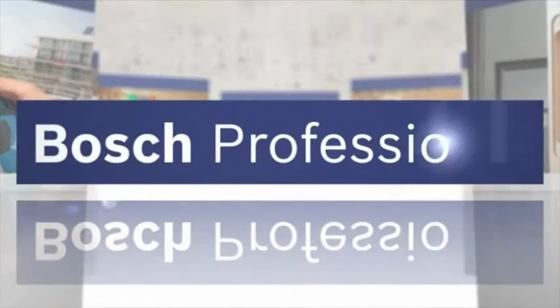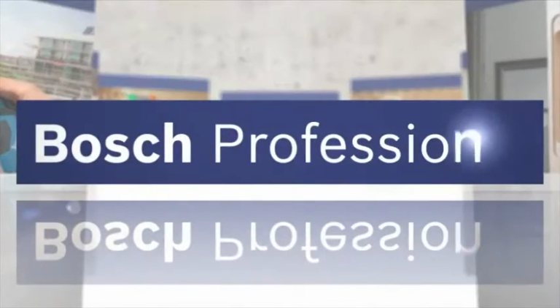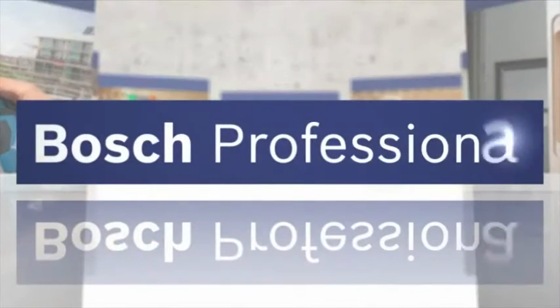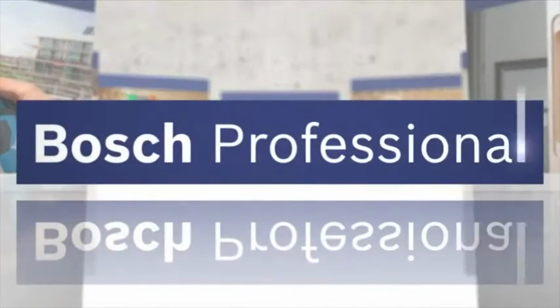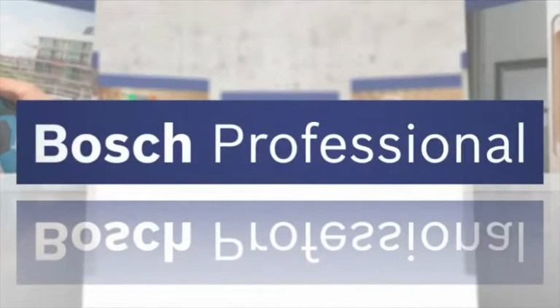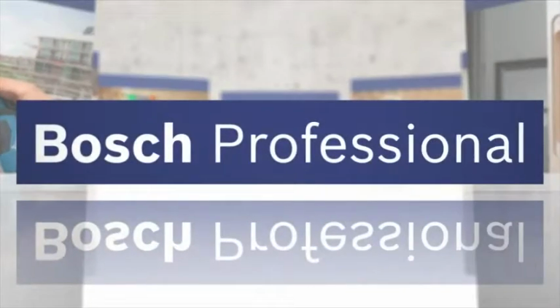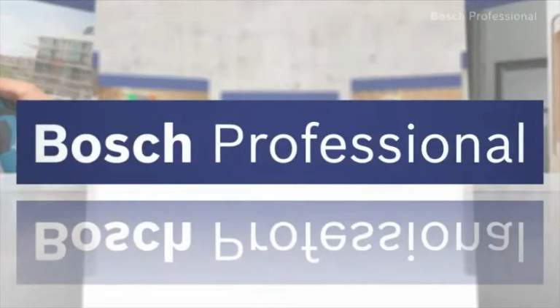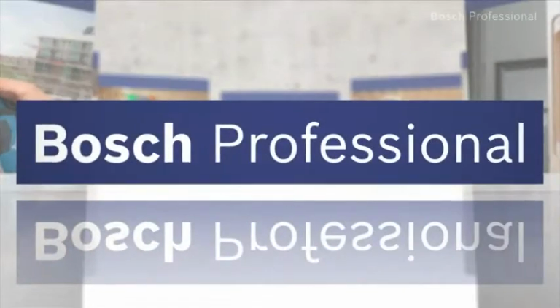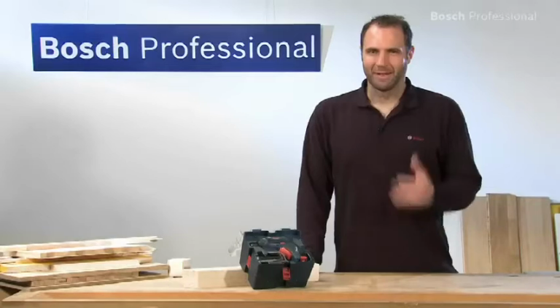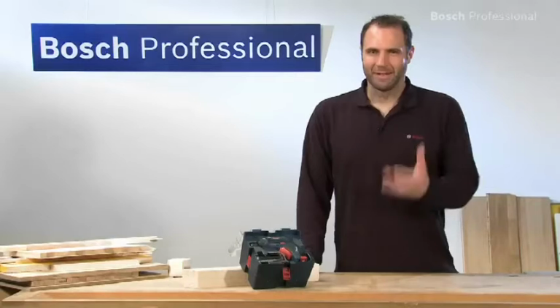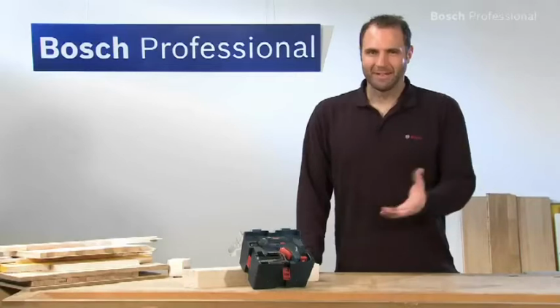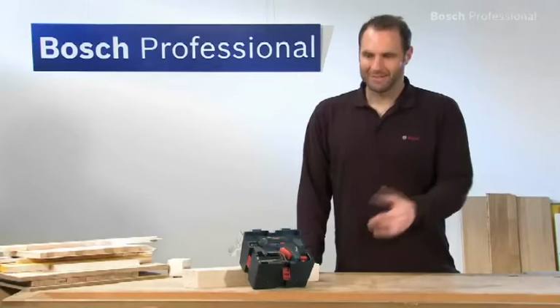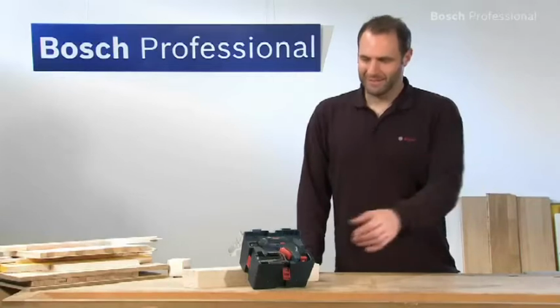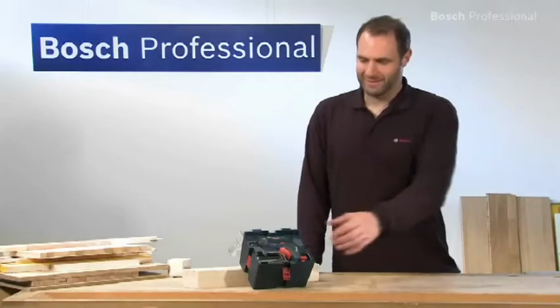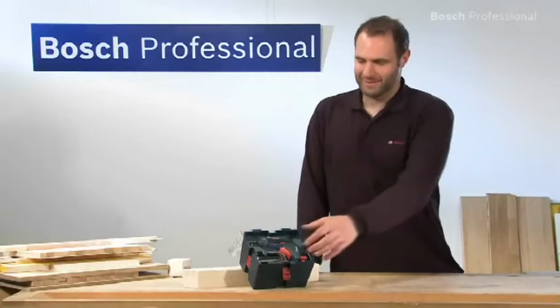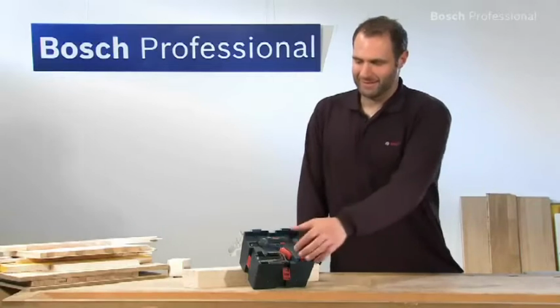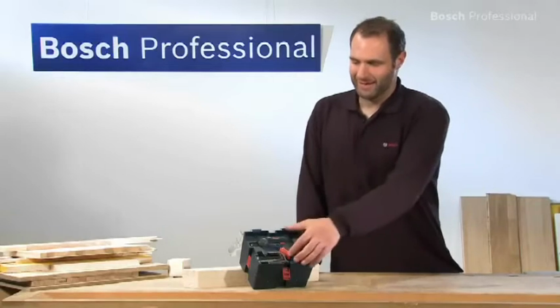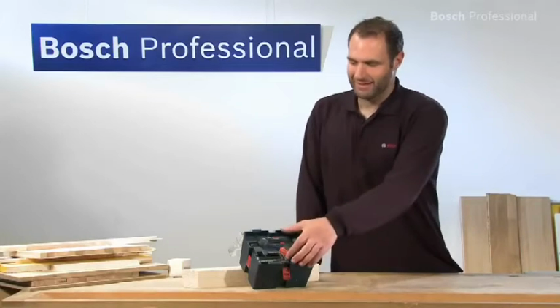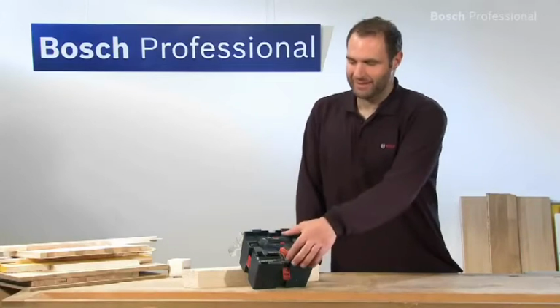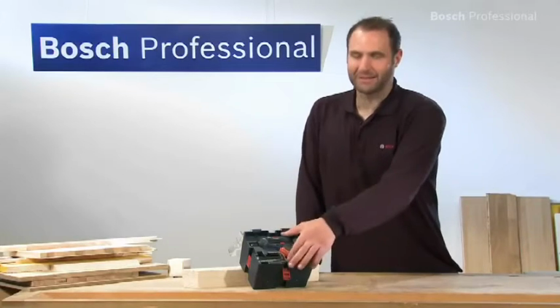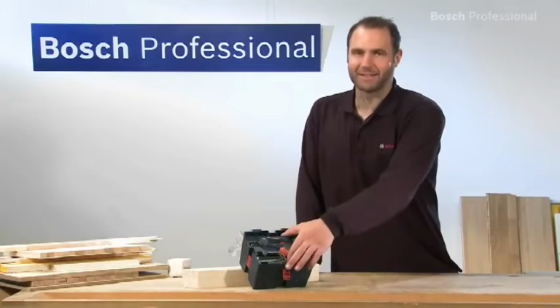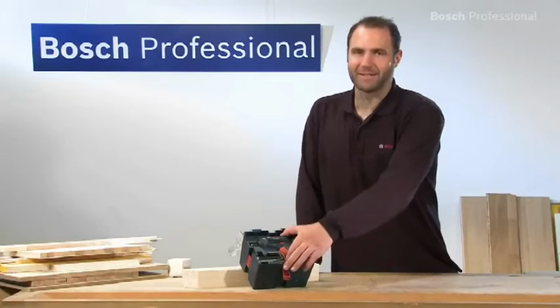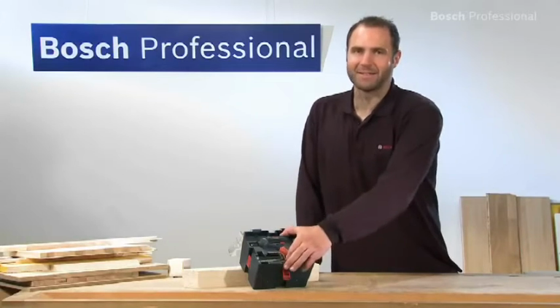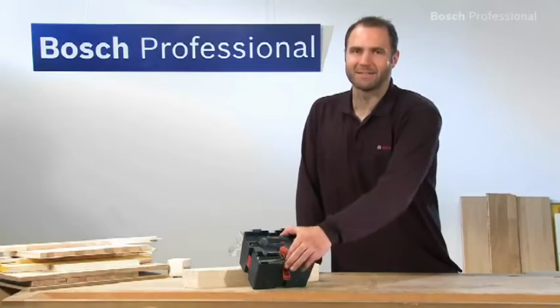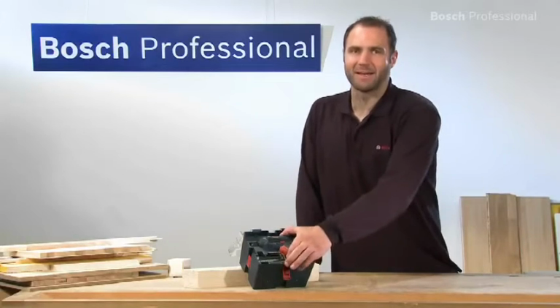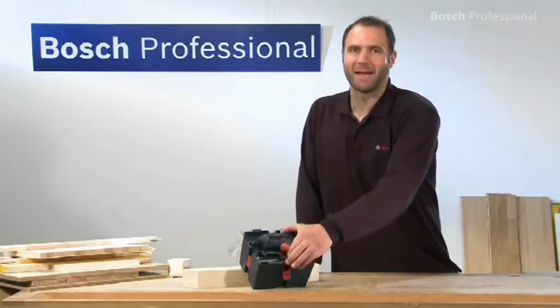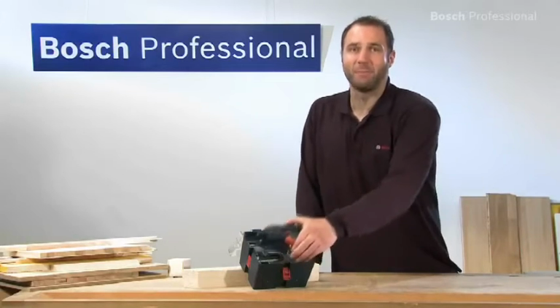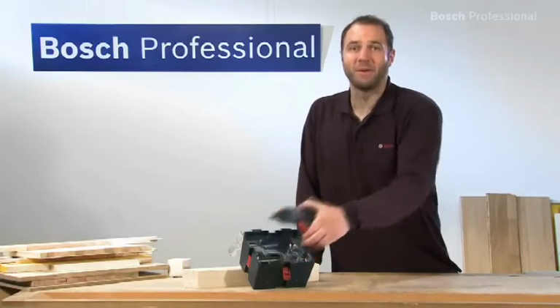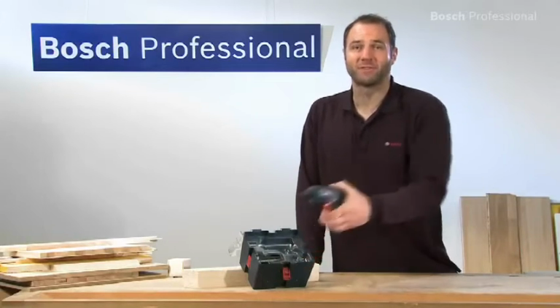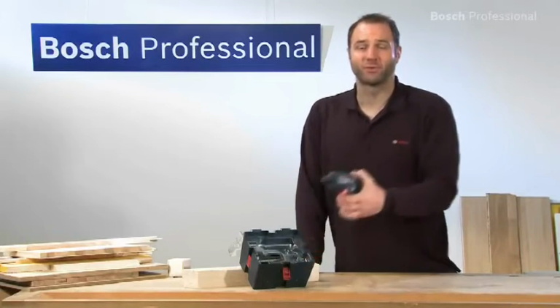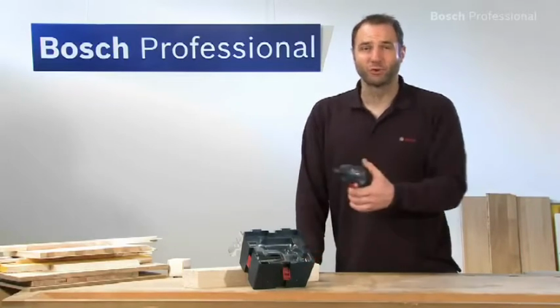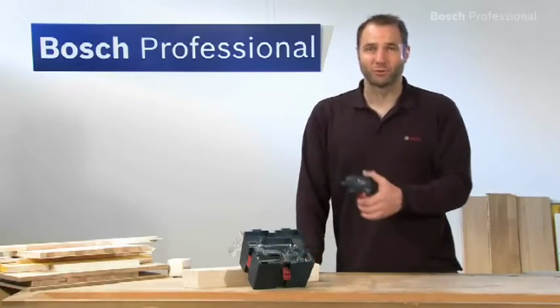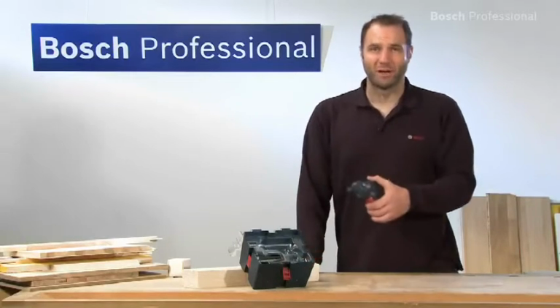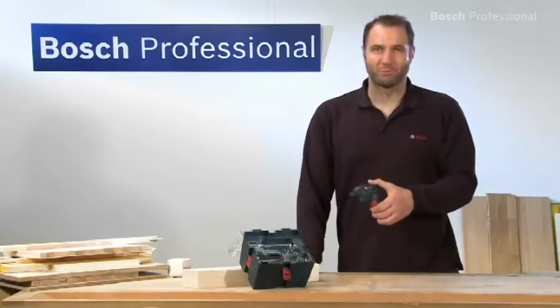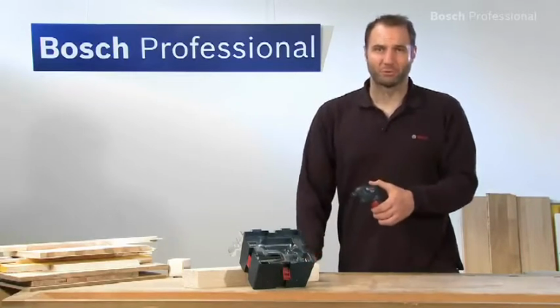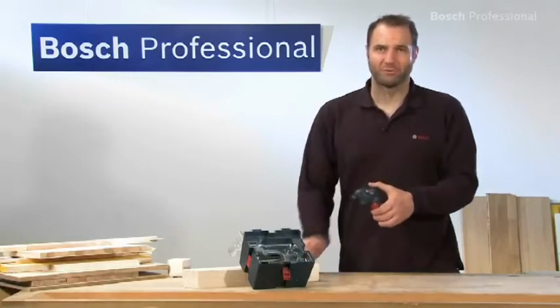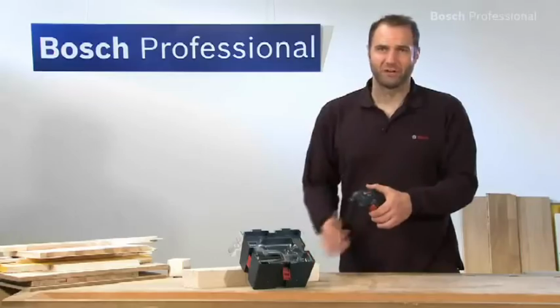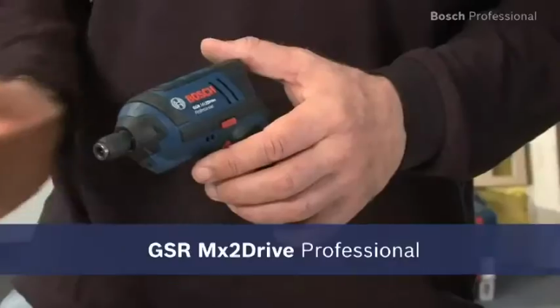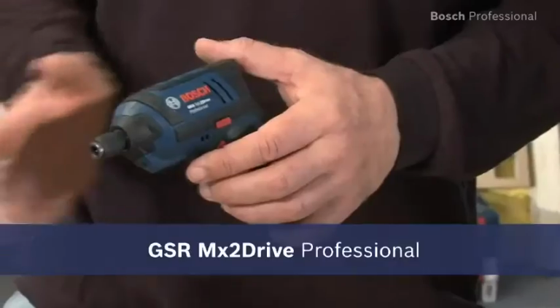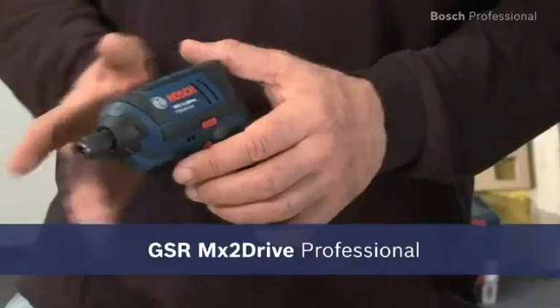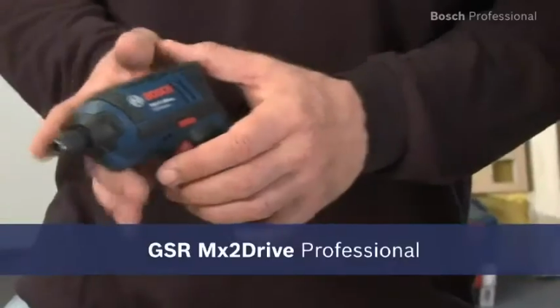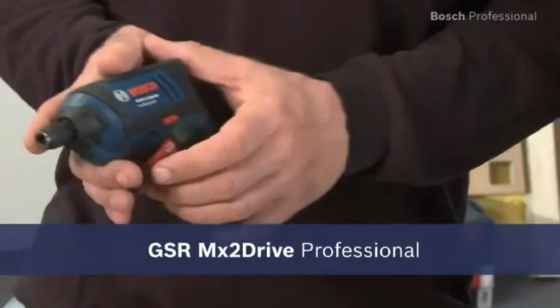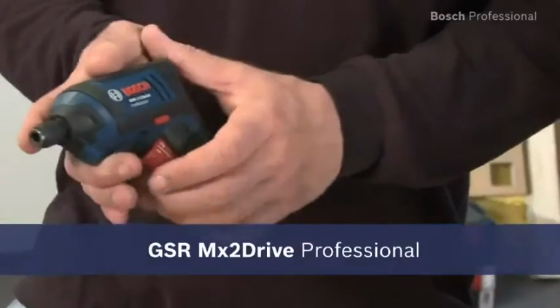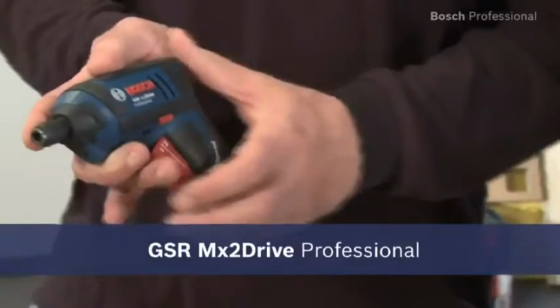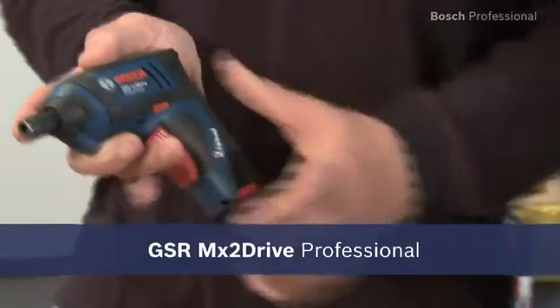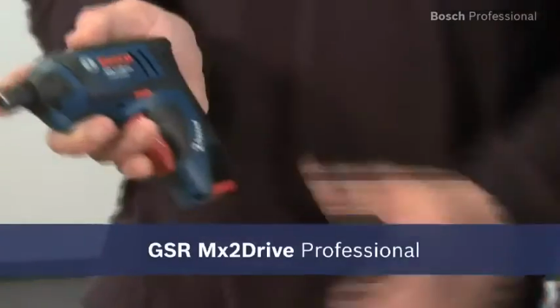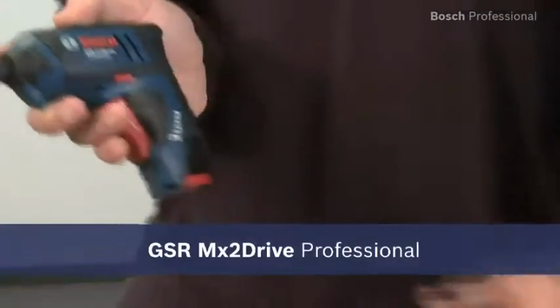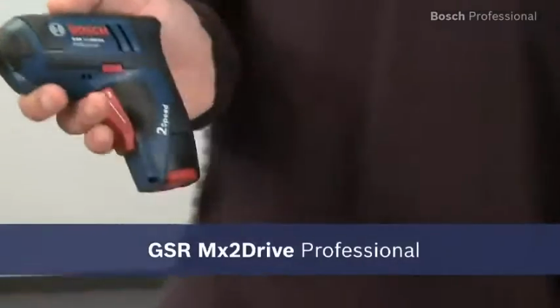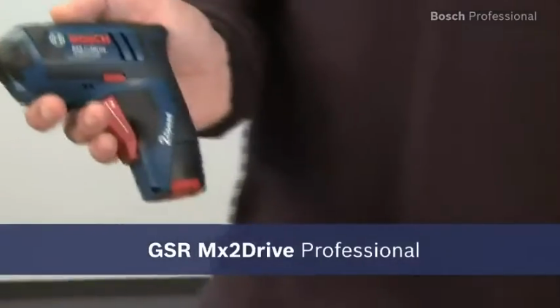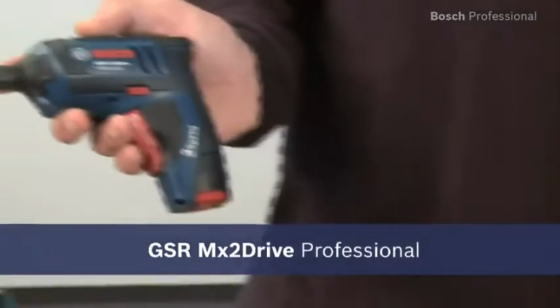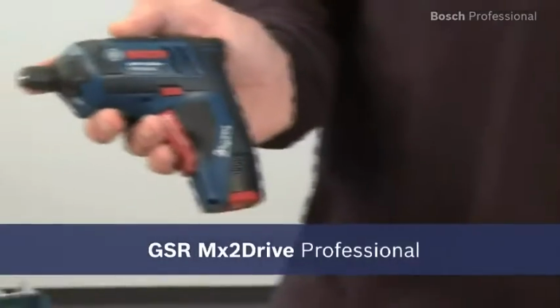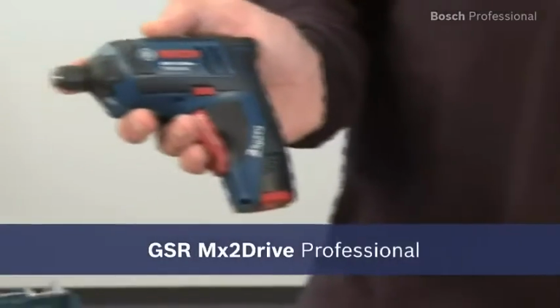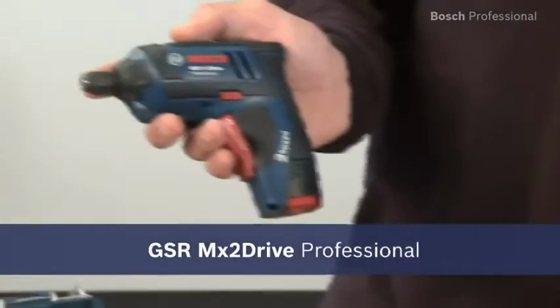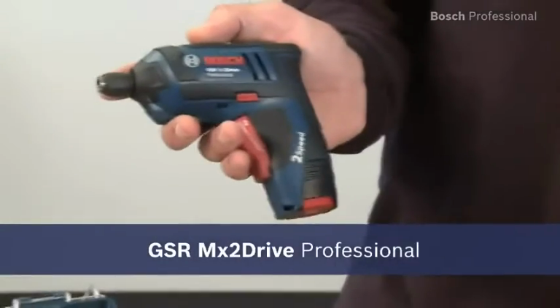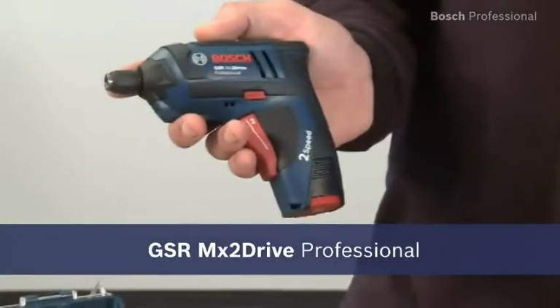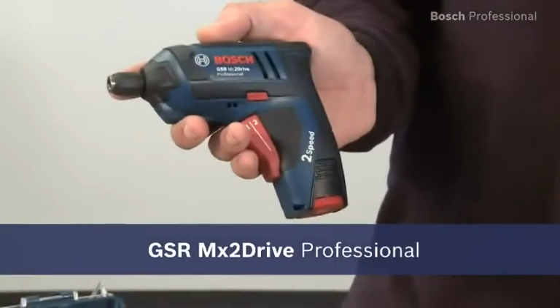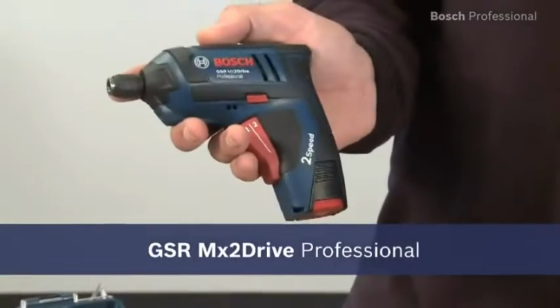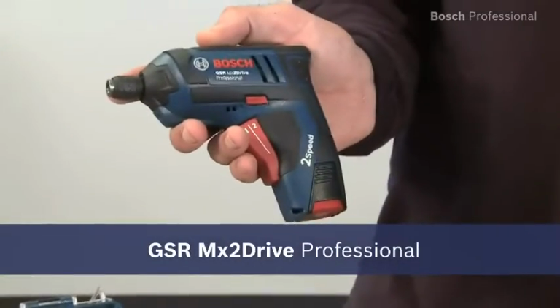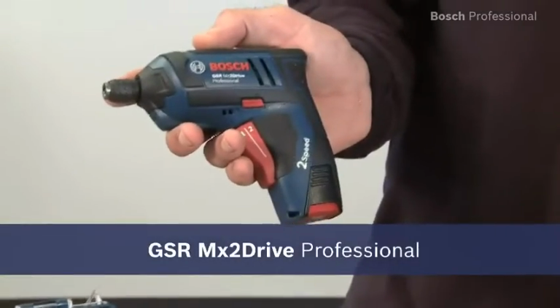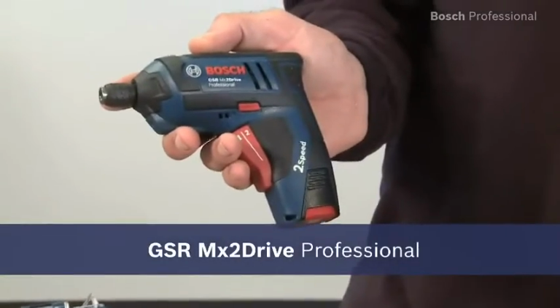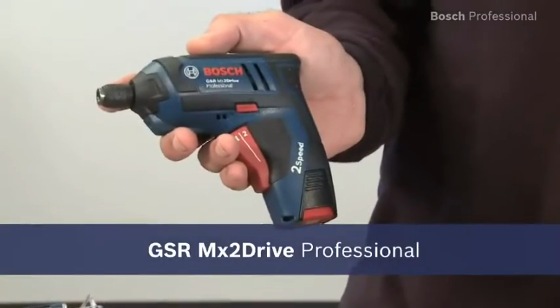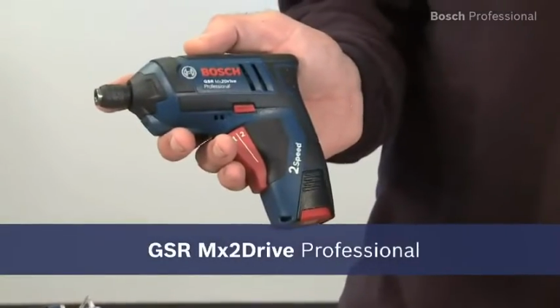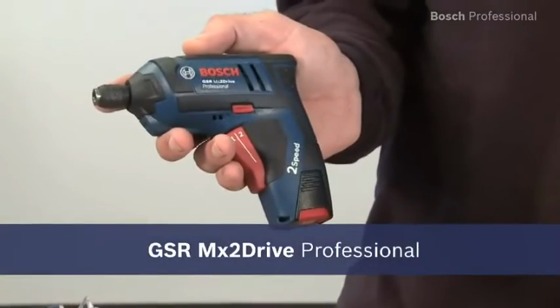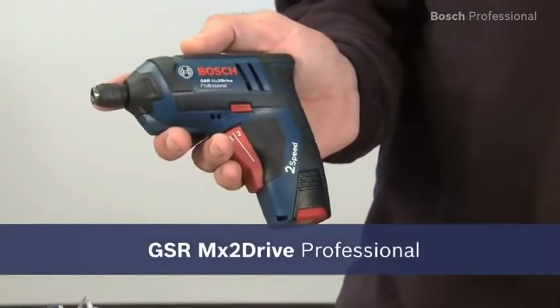What you see here is the handy GSR MX2D Professional, the fastest and most powerful cordless screwdriver on the market.